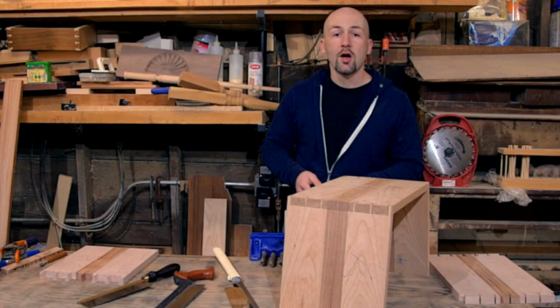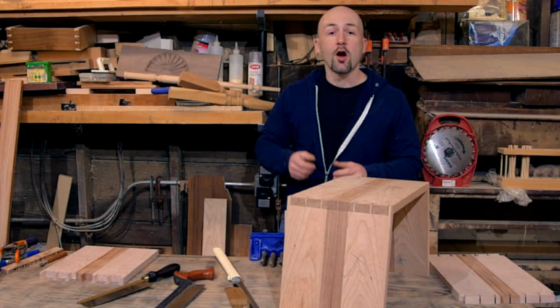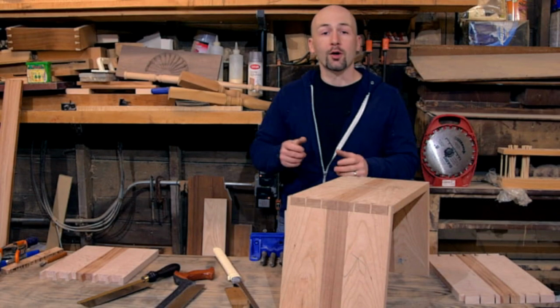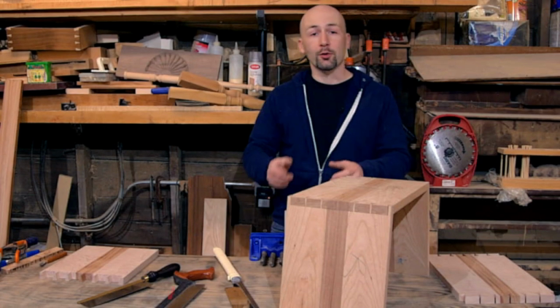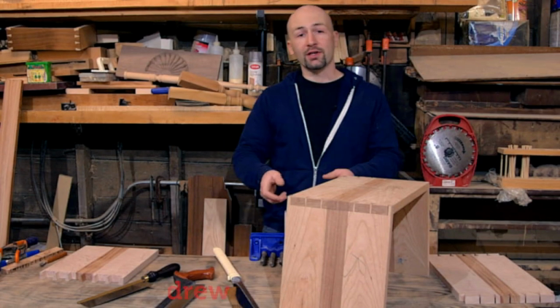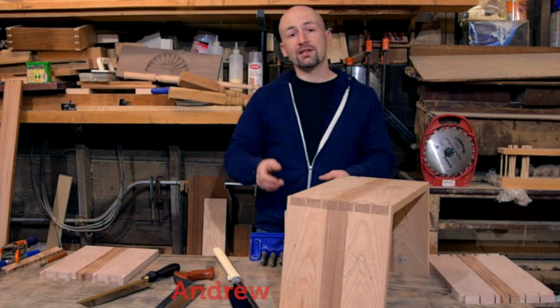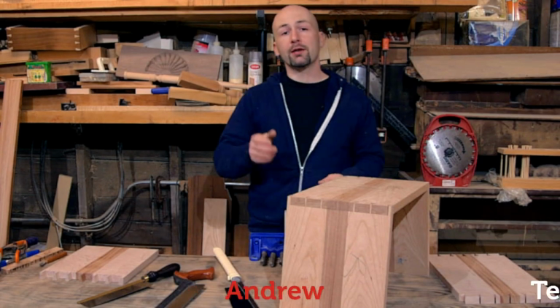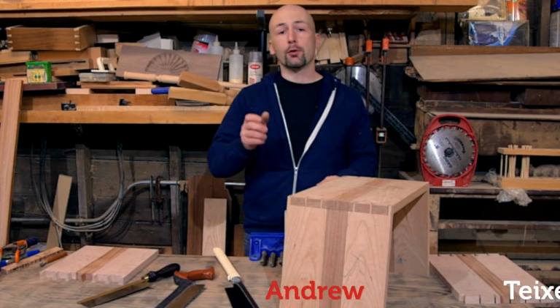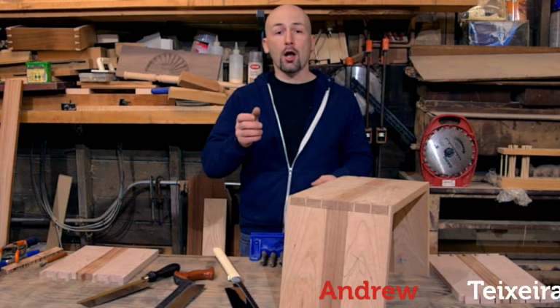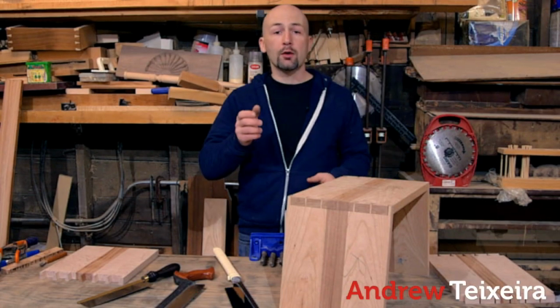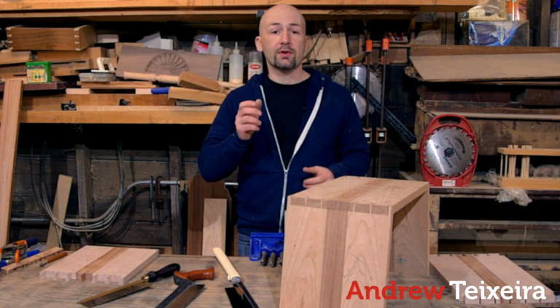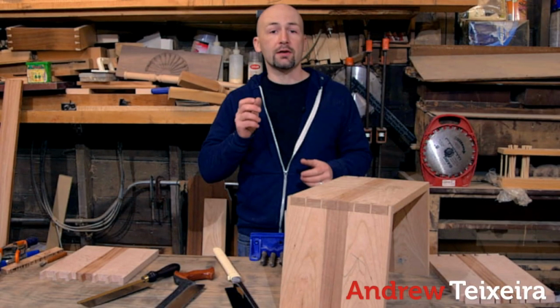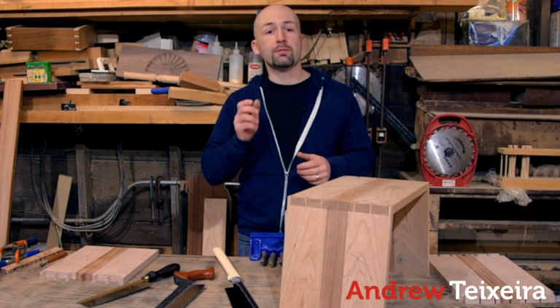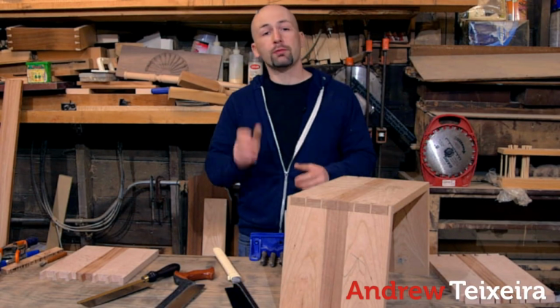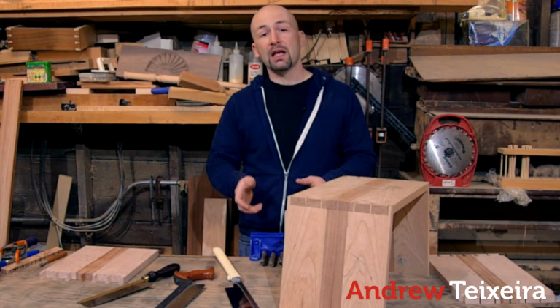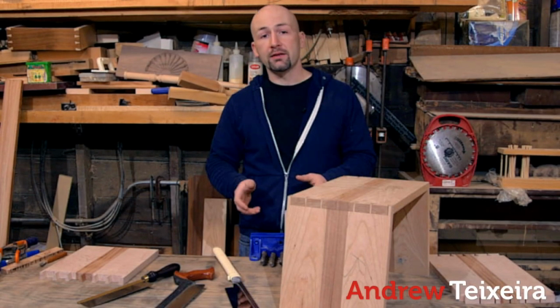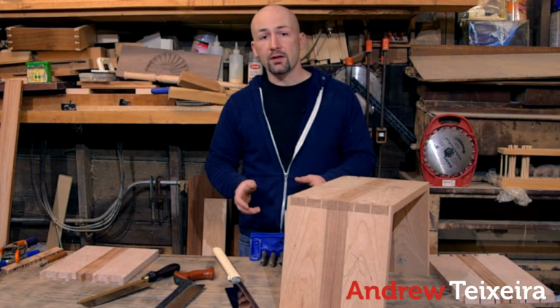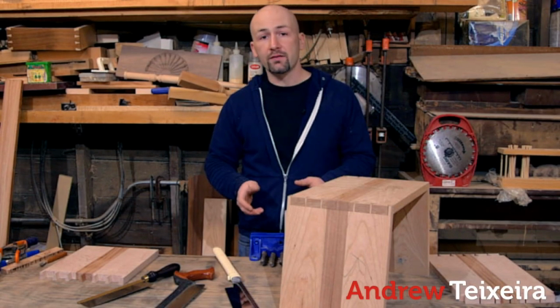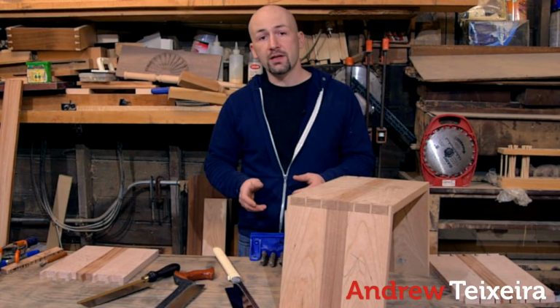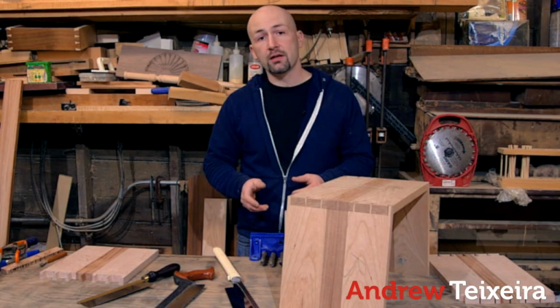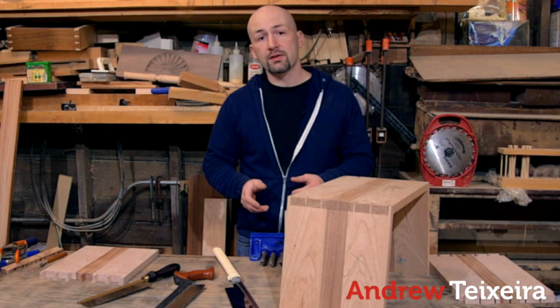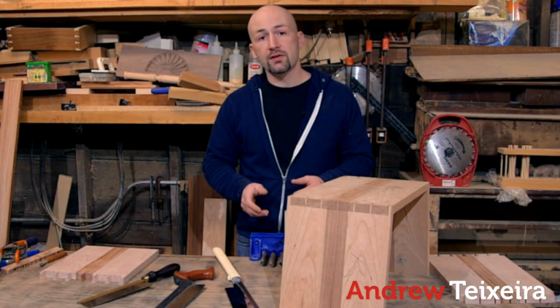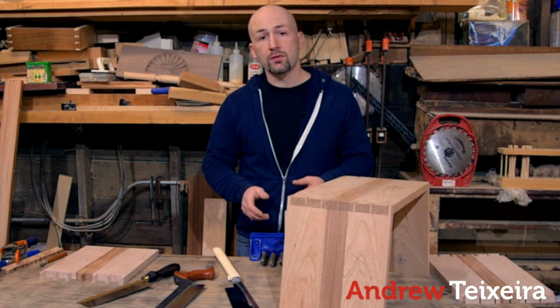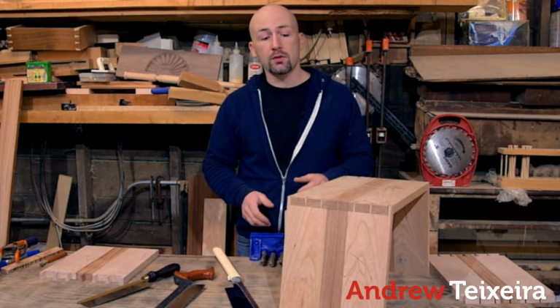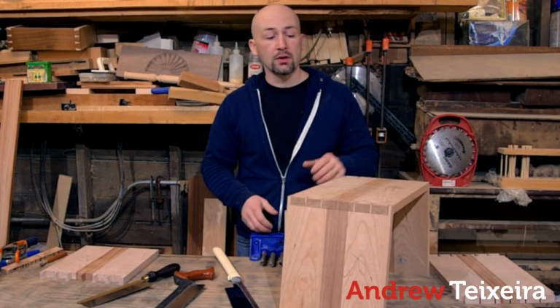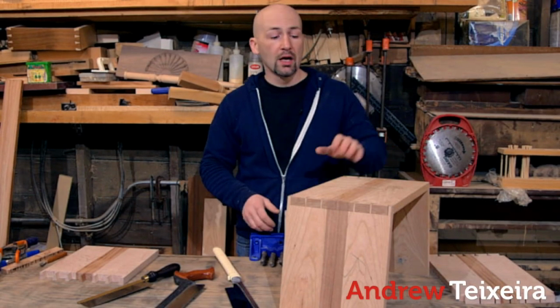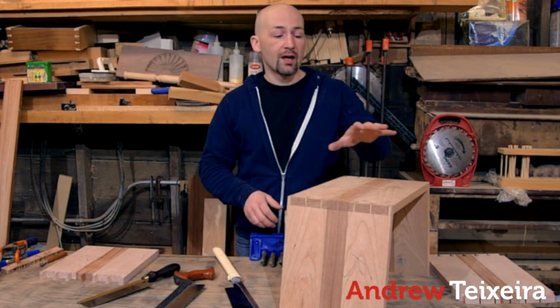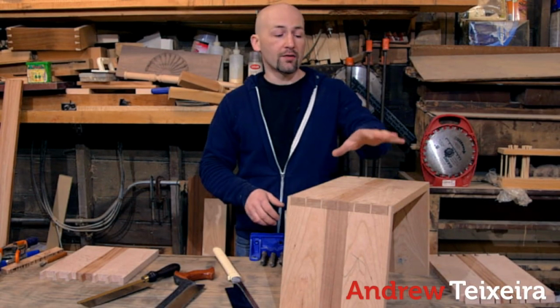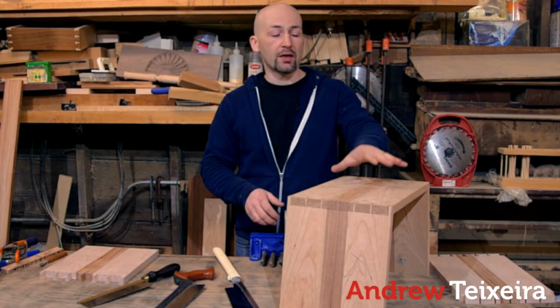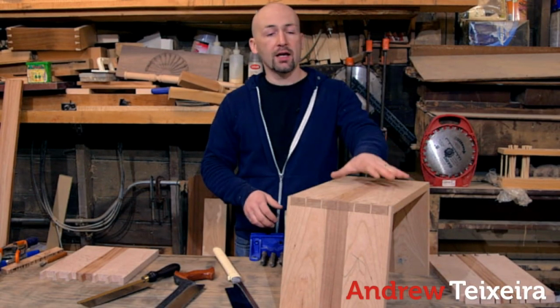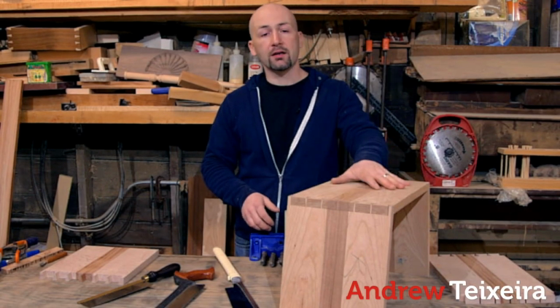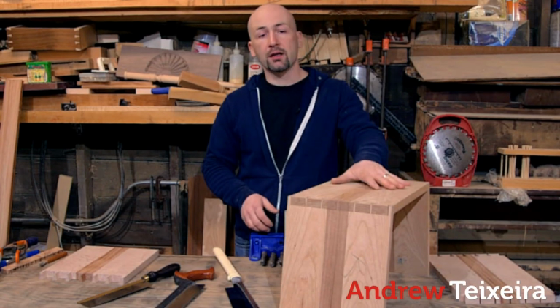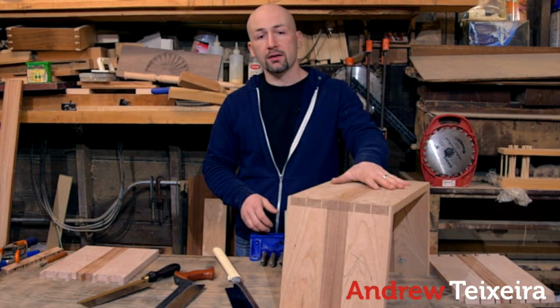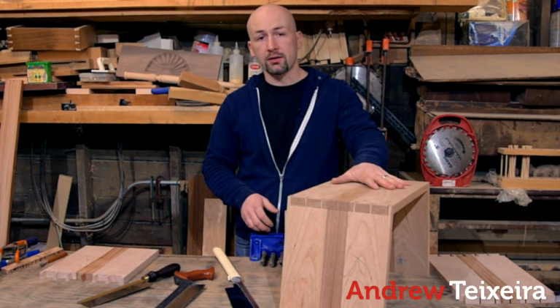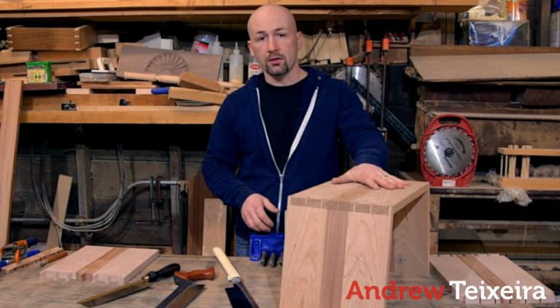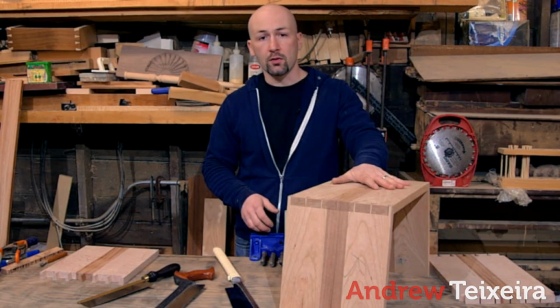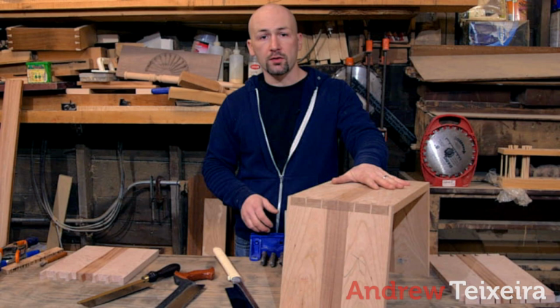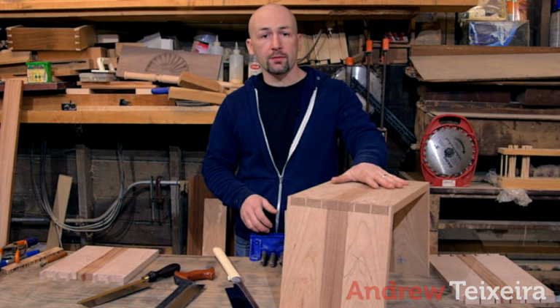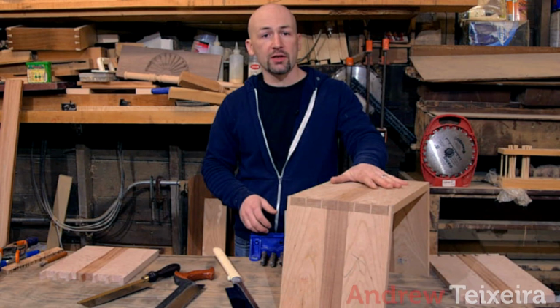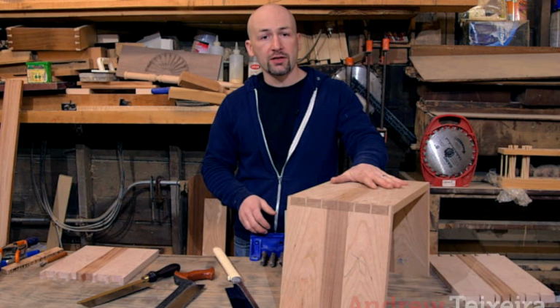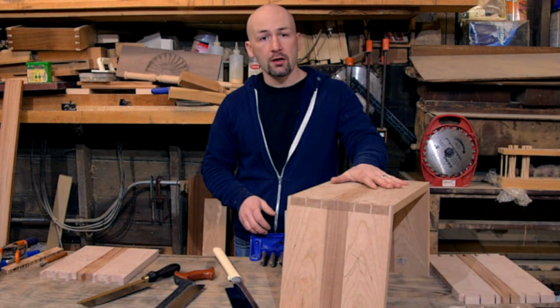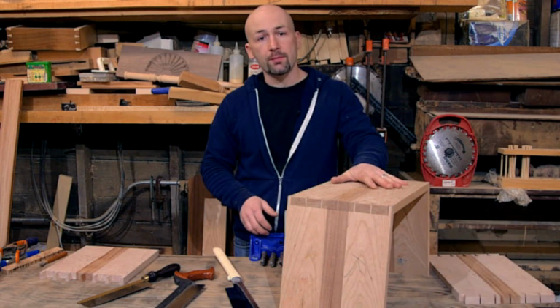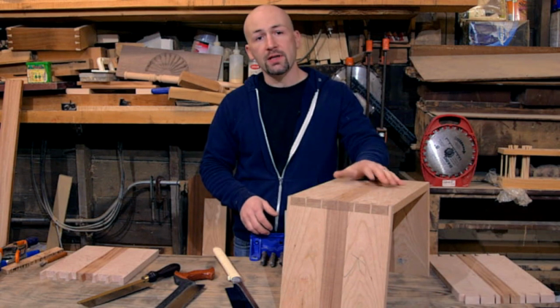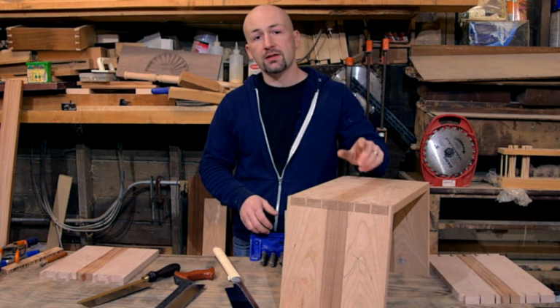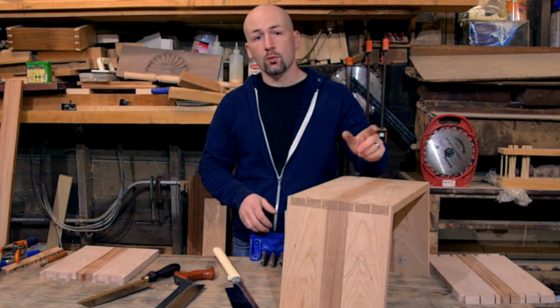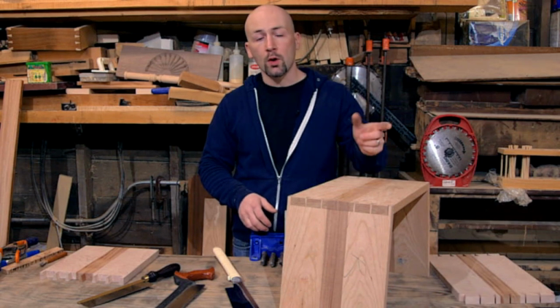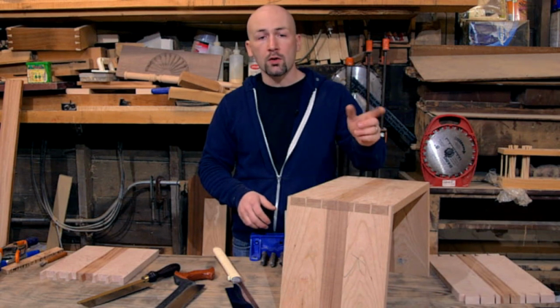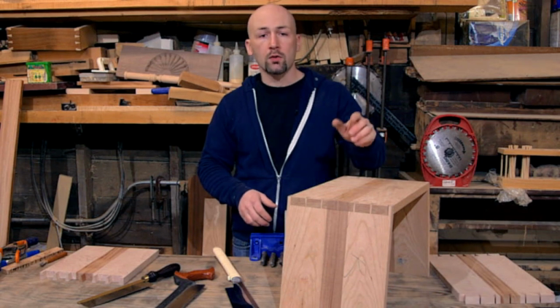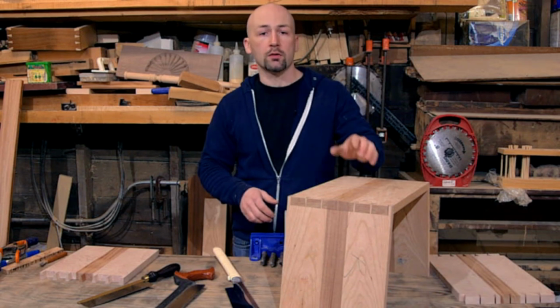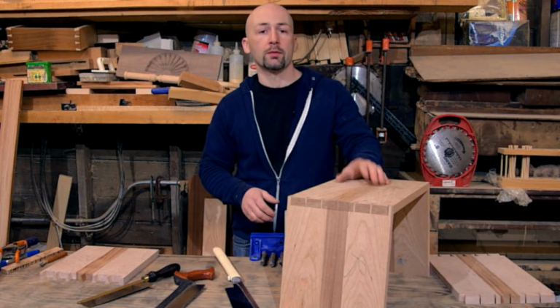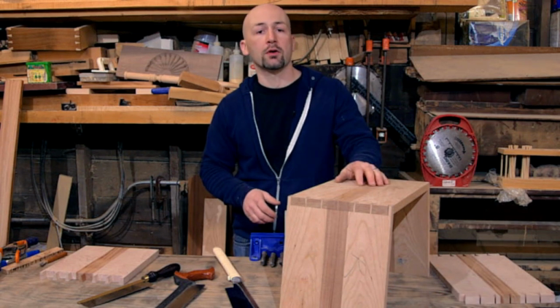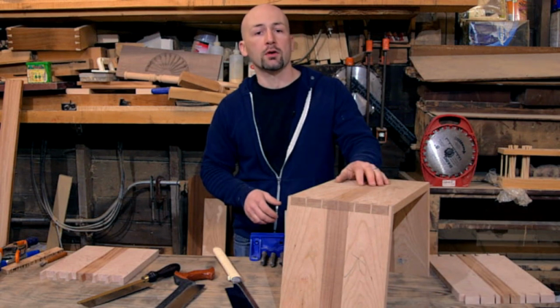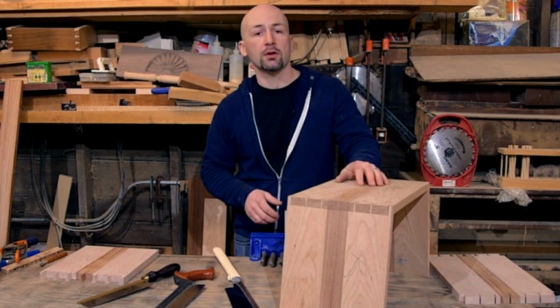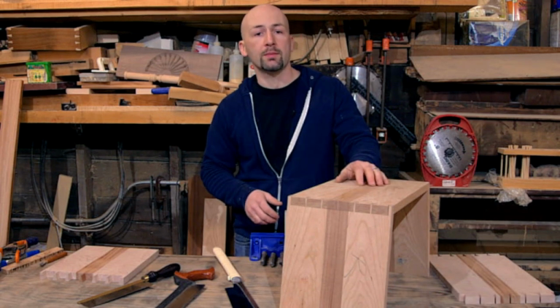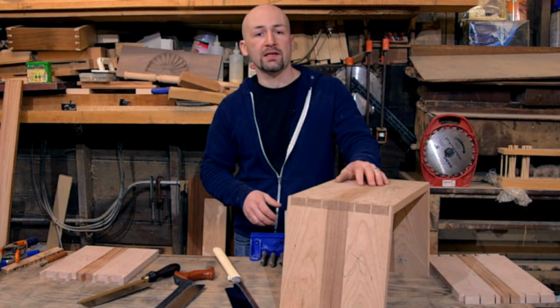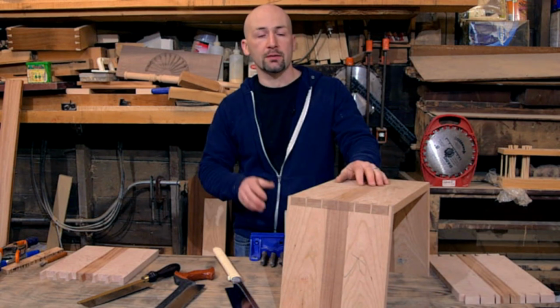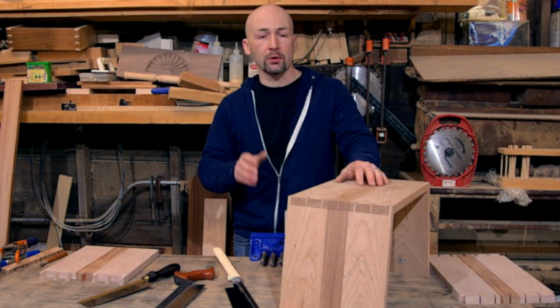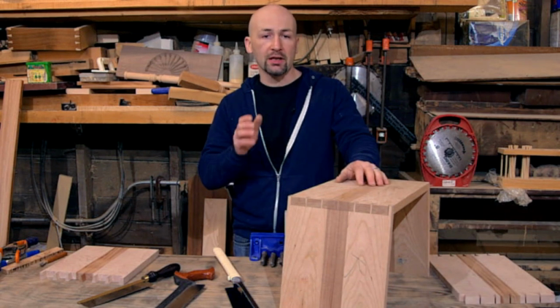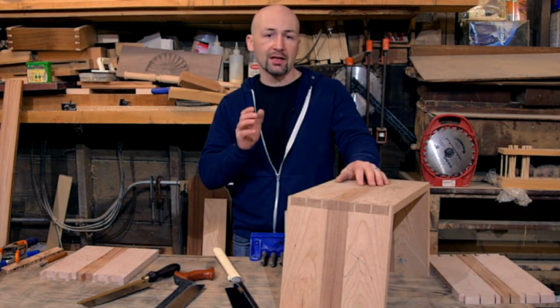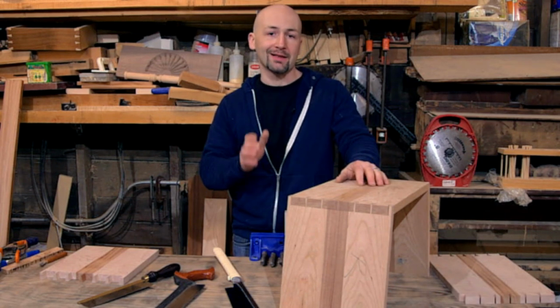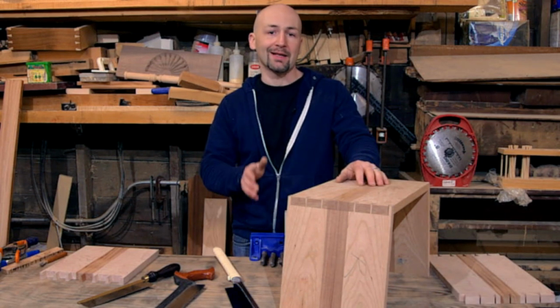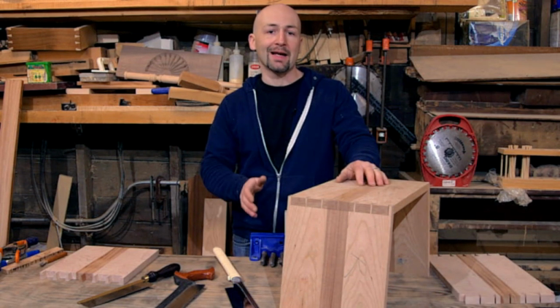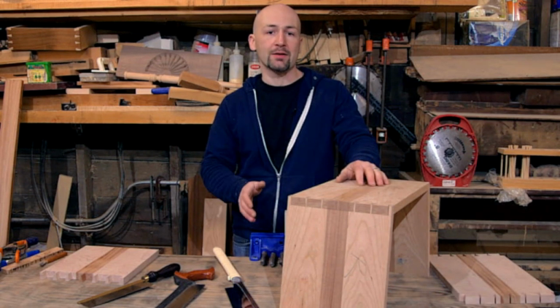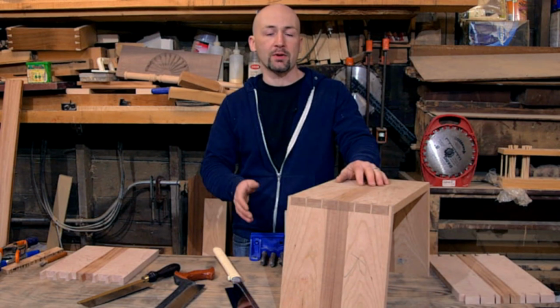Alright, we're continuing on with our splayed dovetail stool. I've gone ahead and cut the corners on my cherry piece and one corner on my curly piece, and I'm ready to cut the last one.